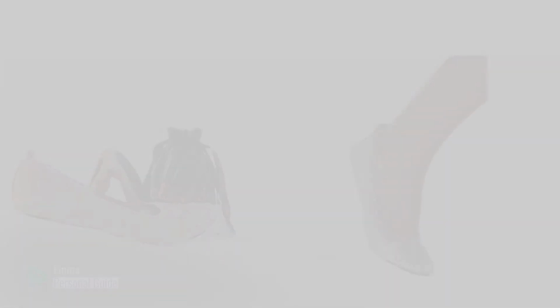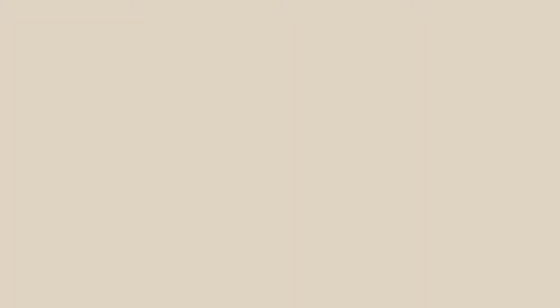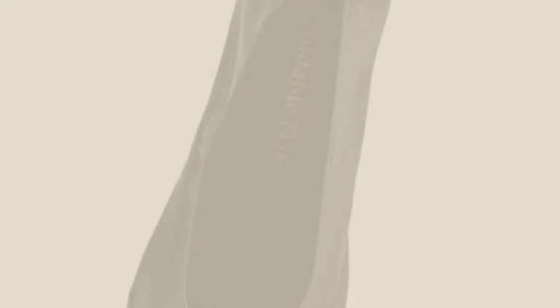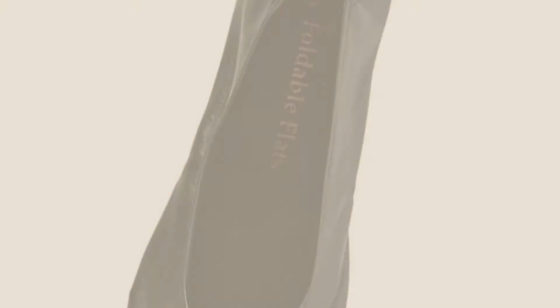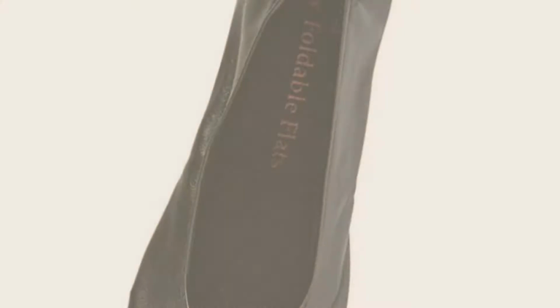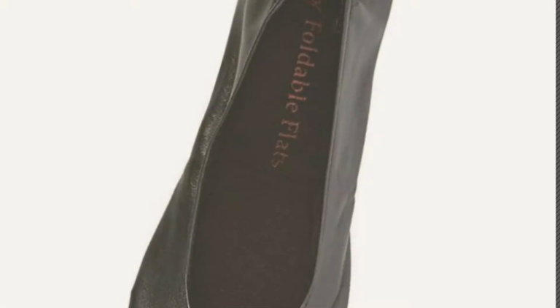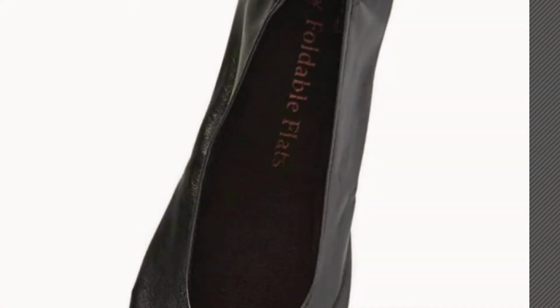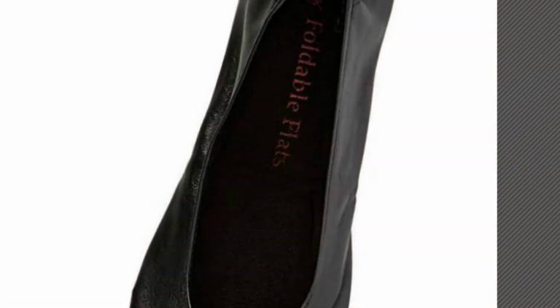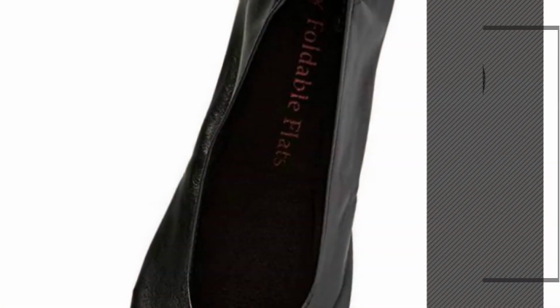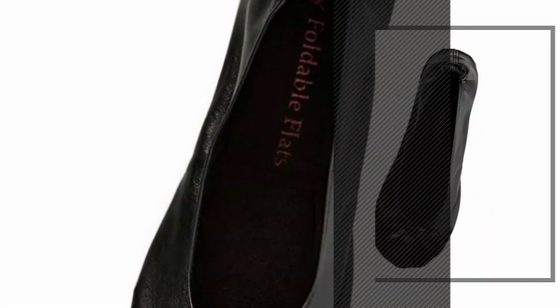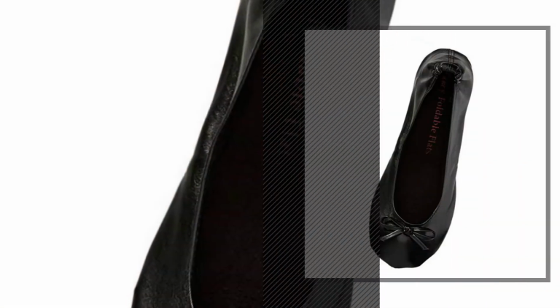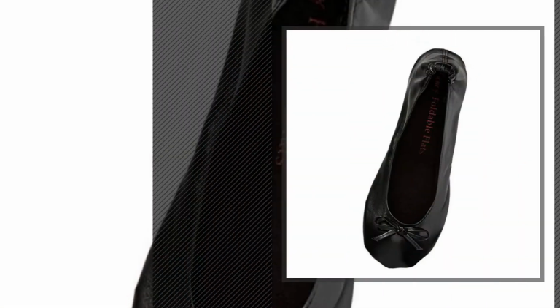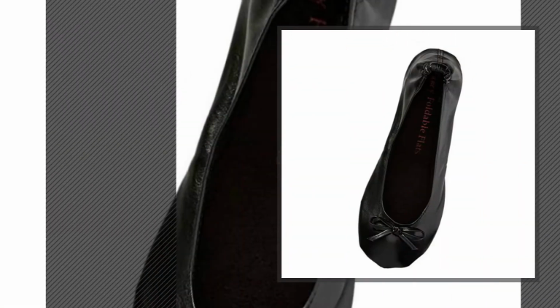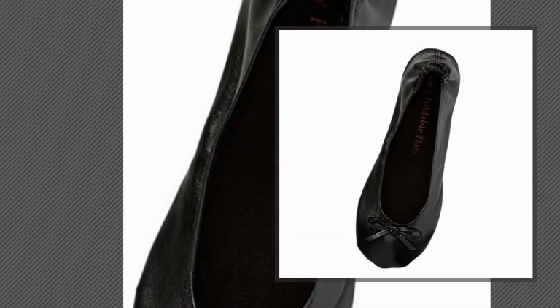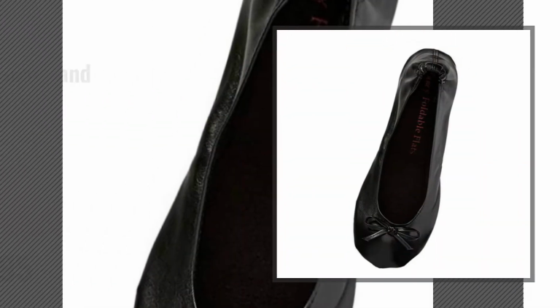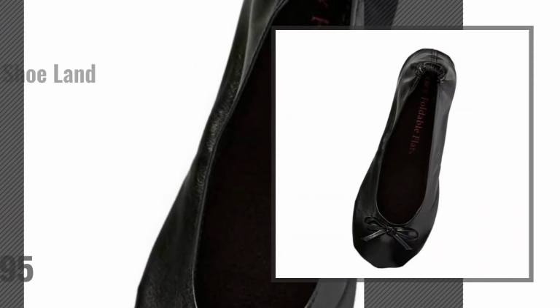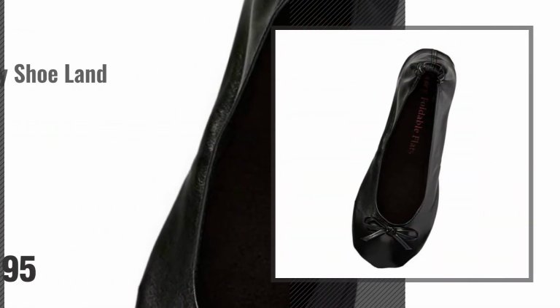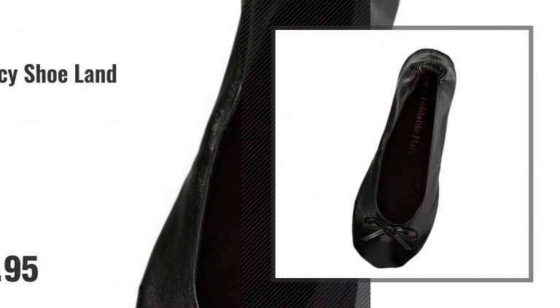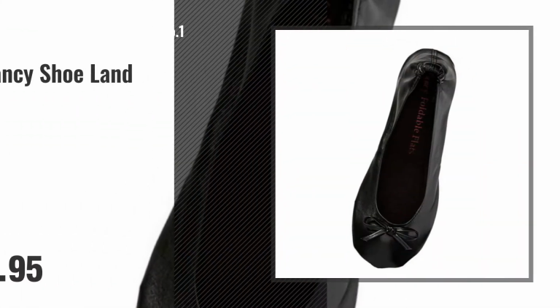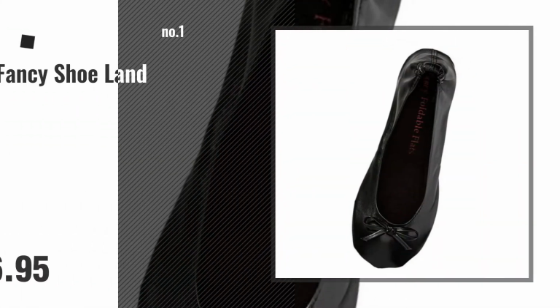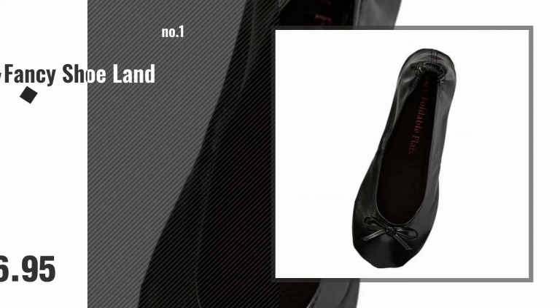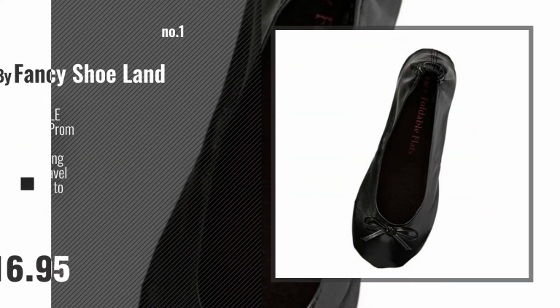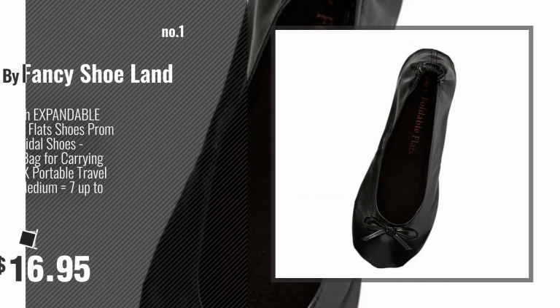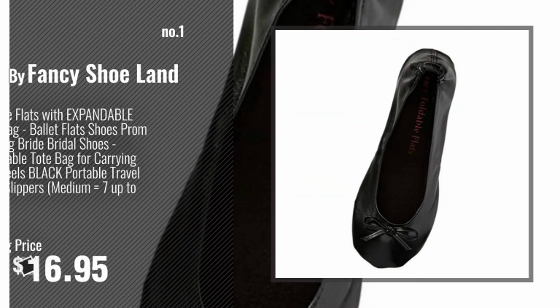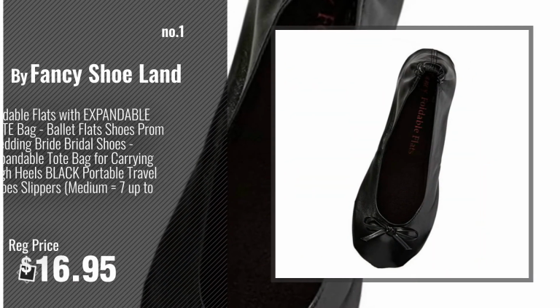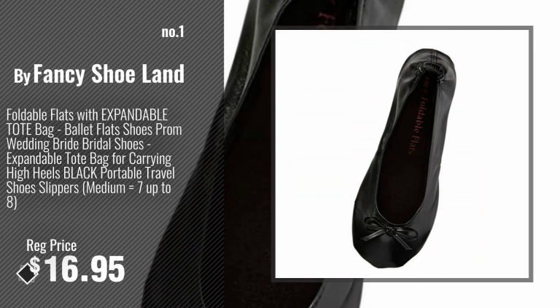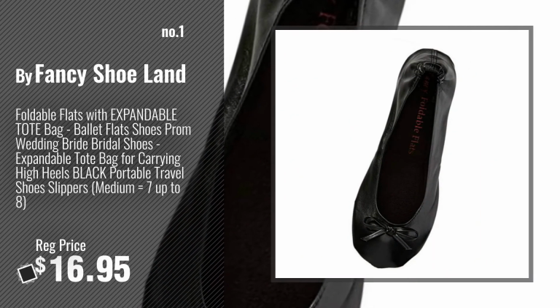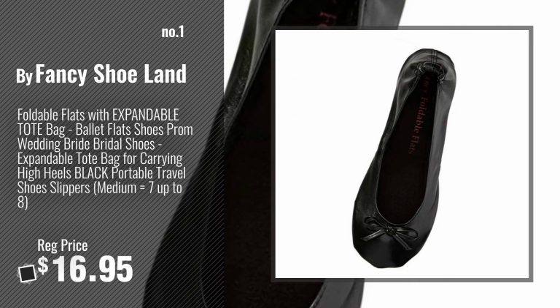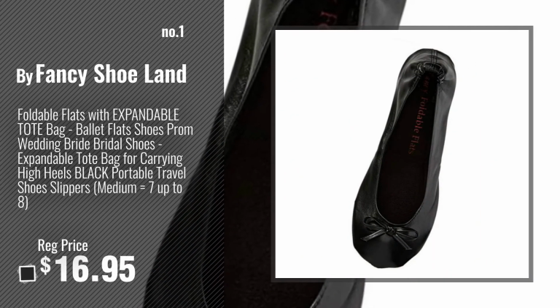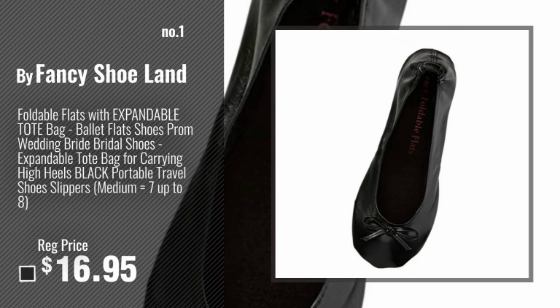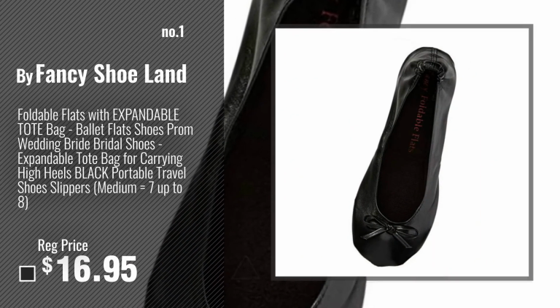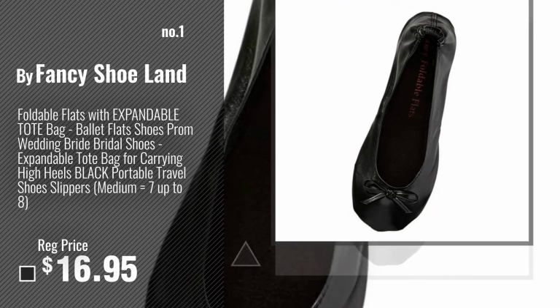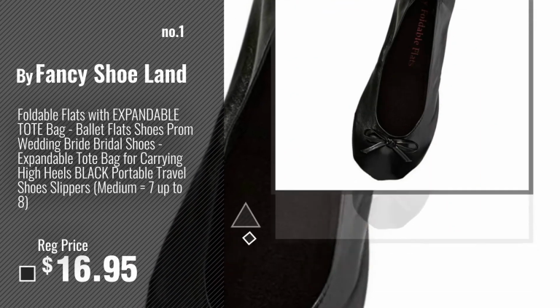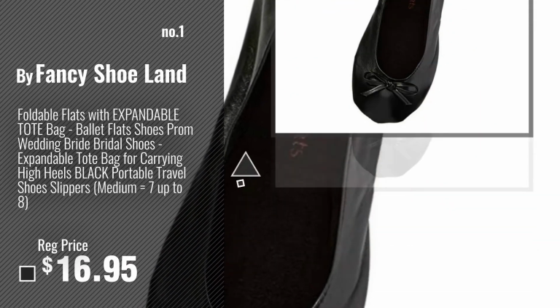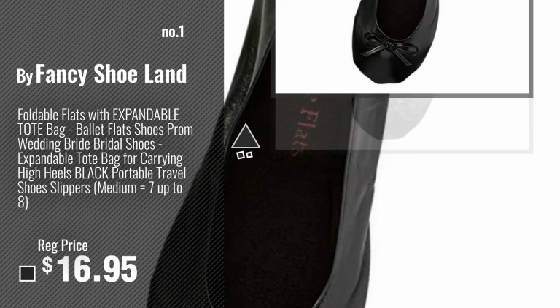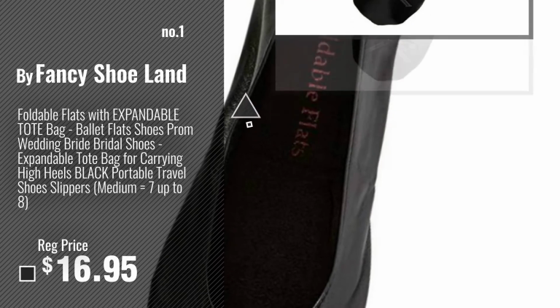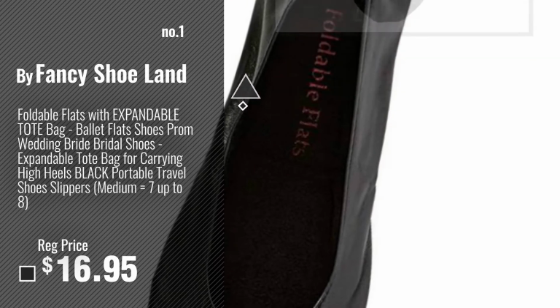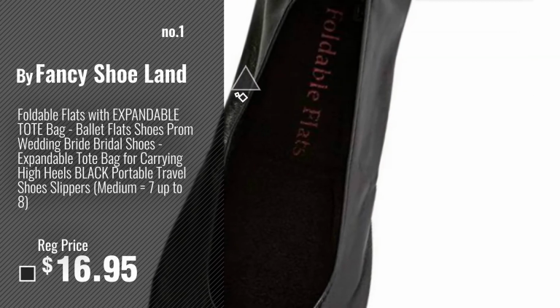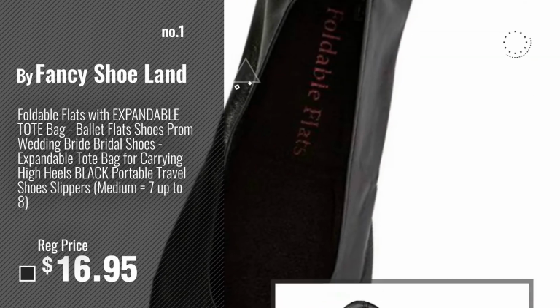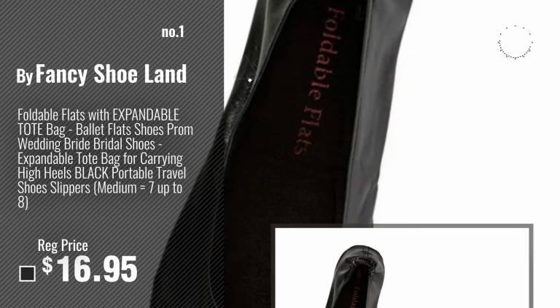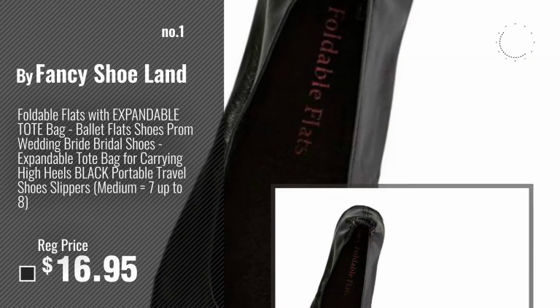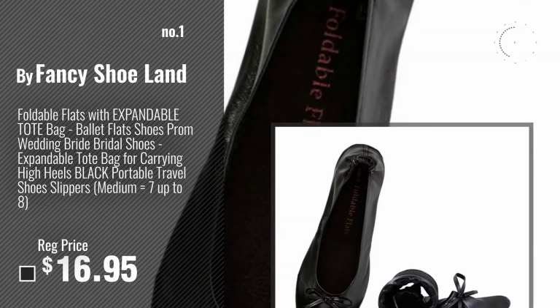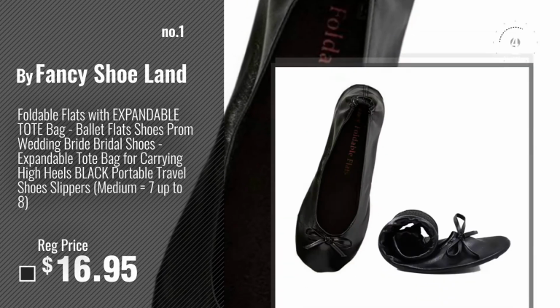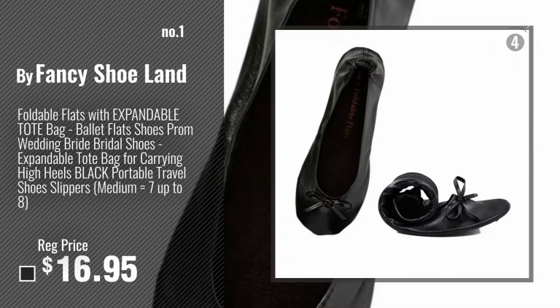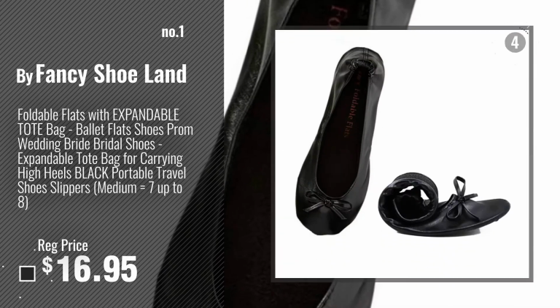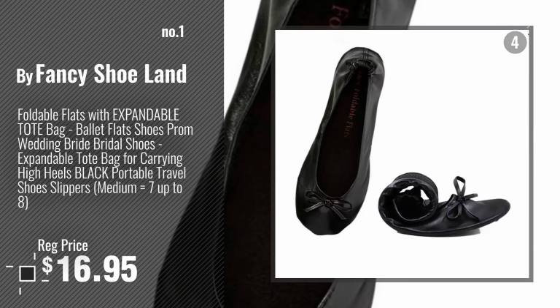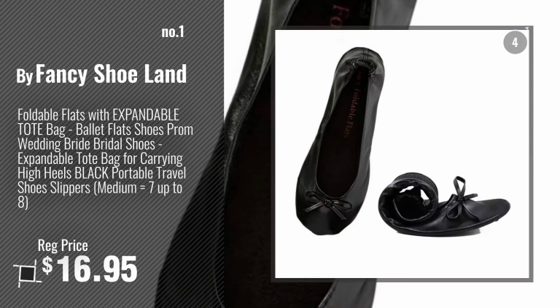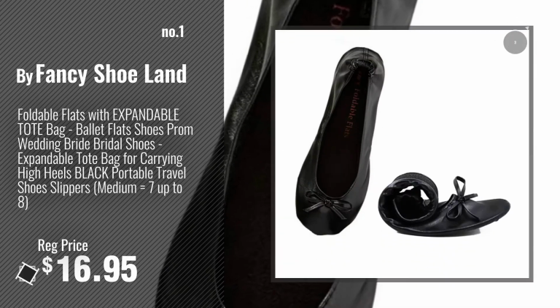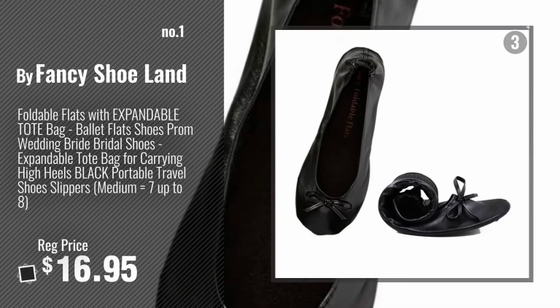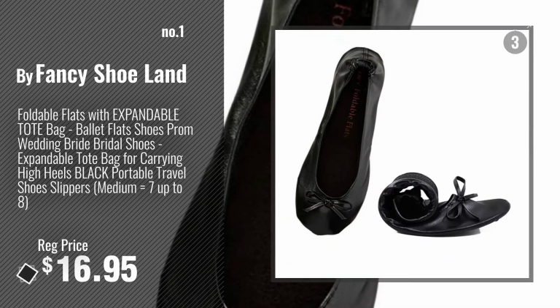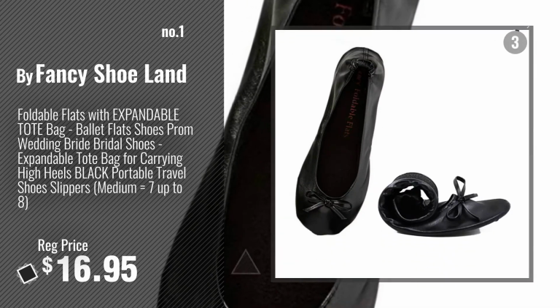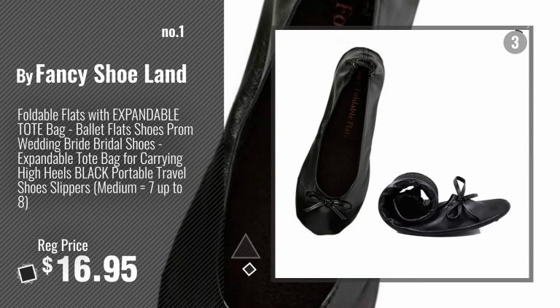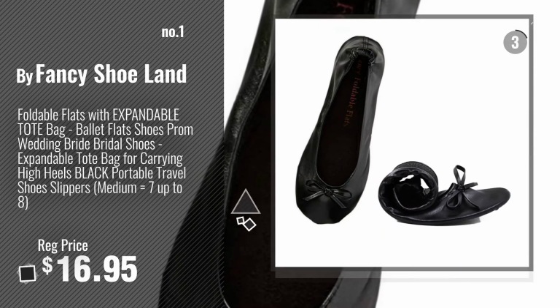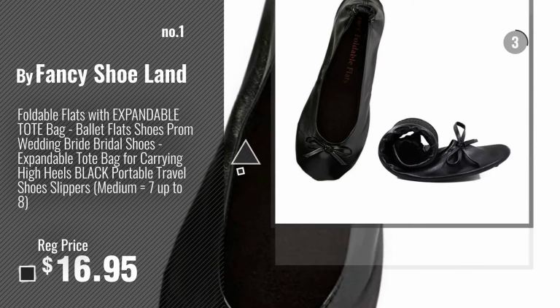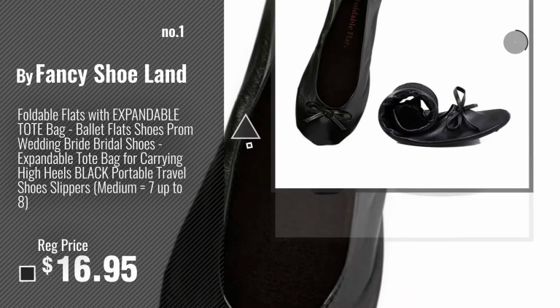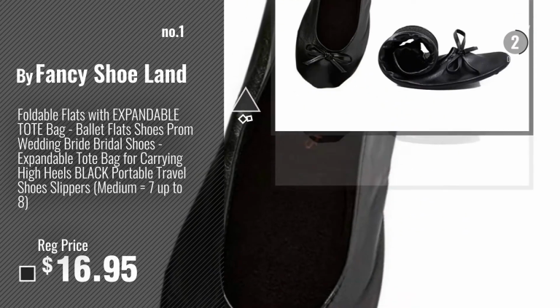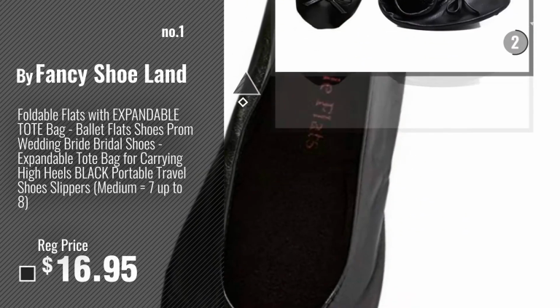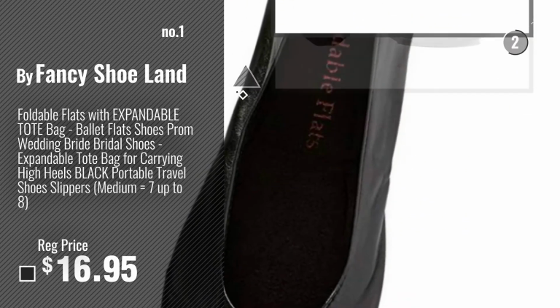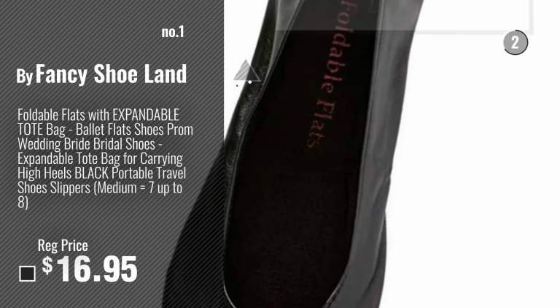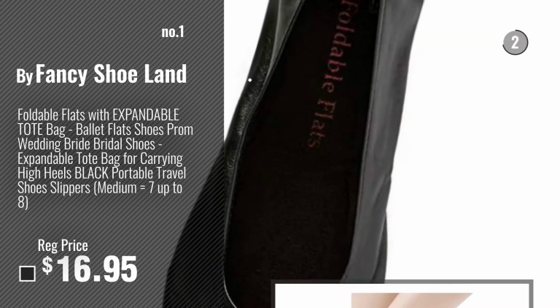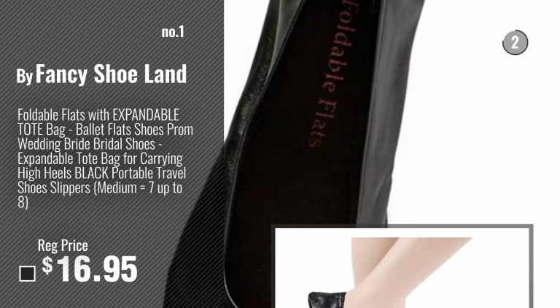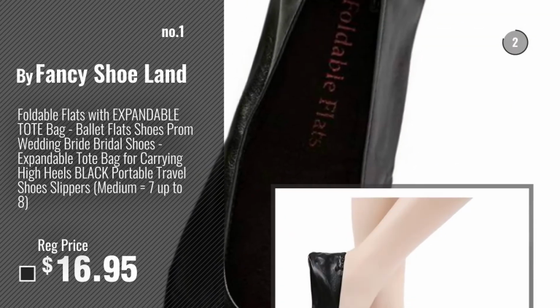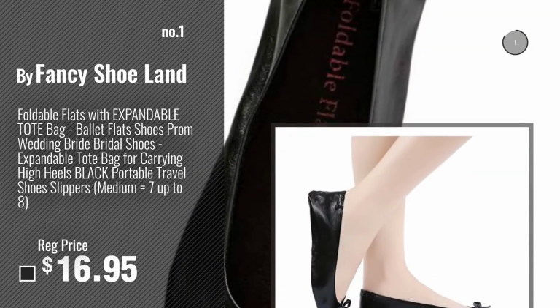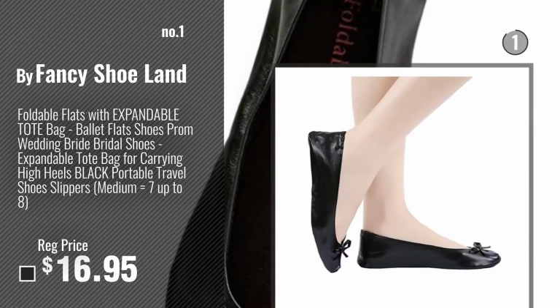Number 1, most popular, by Fancy Shoe Land. Watch this video, choose your favorite.